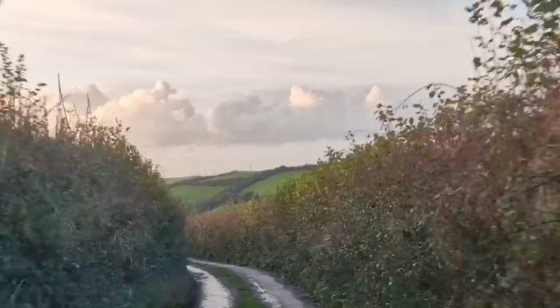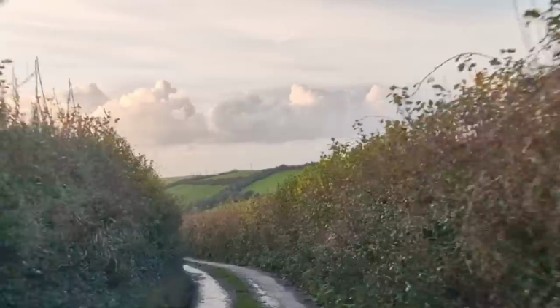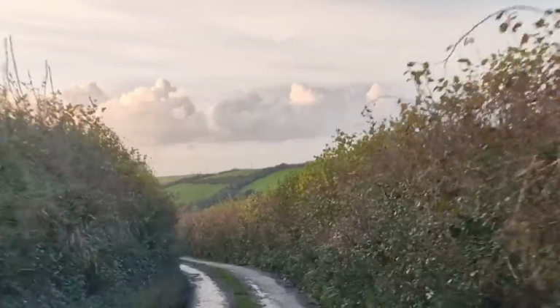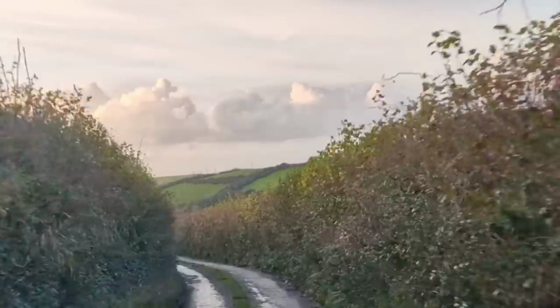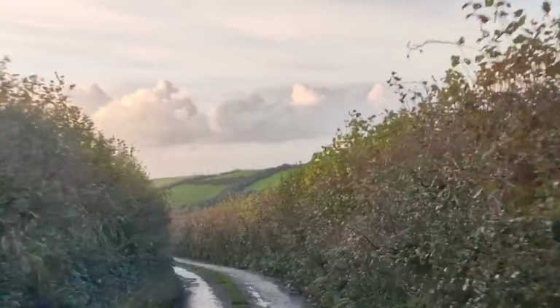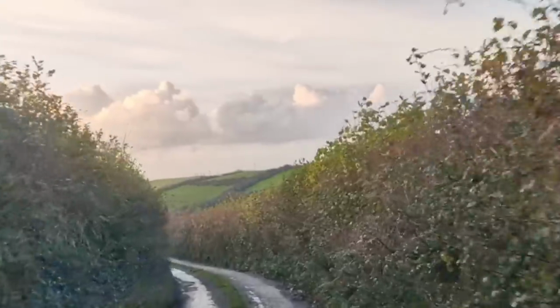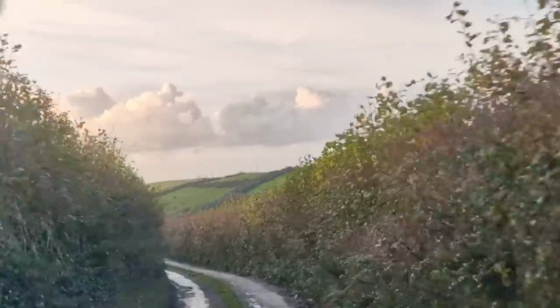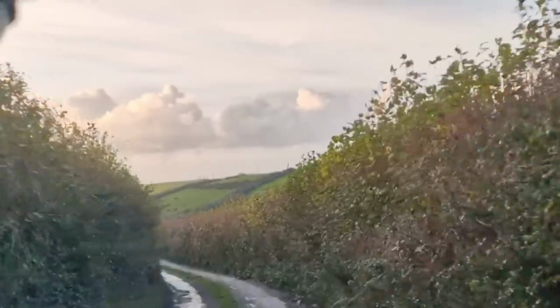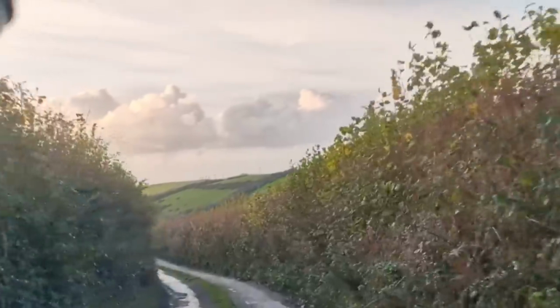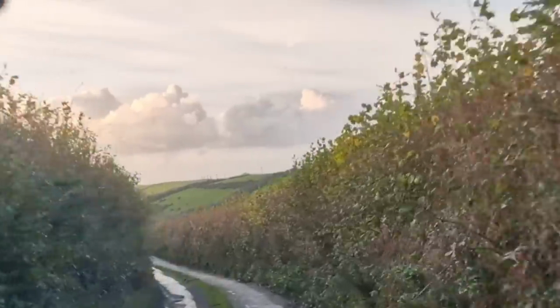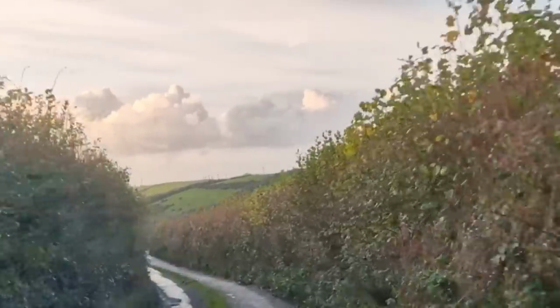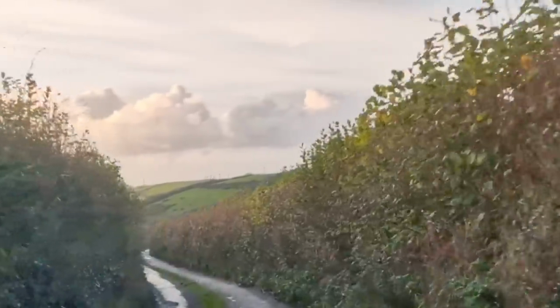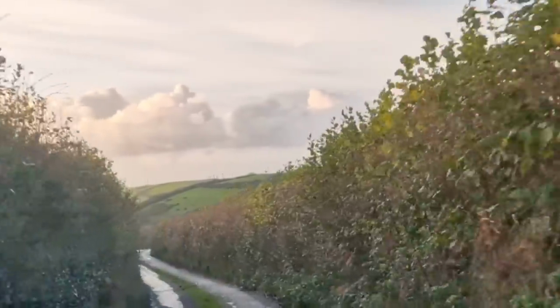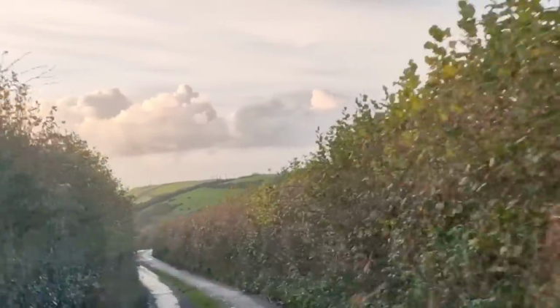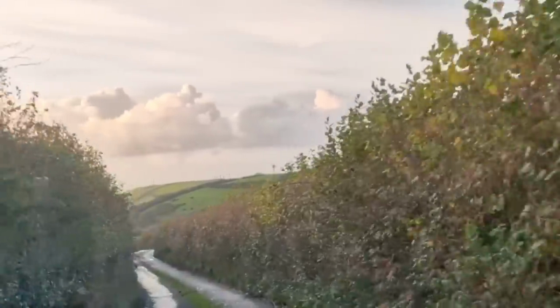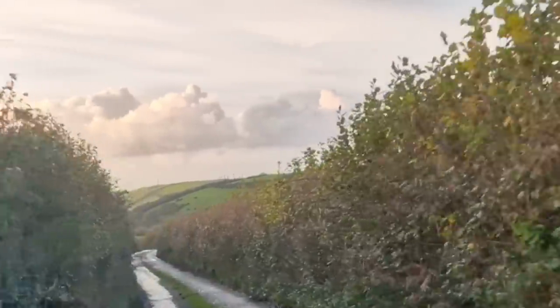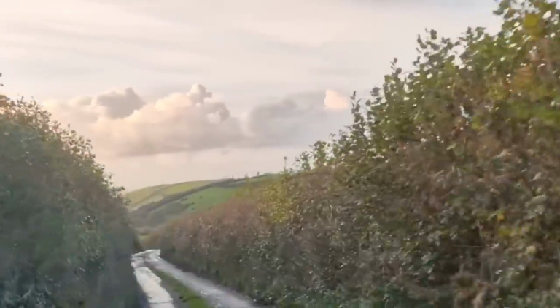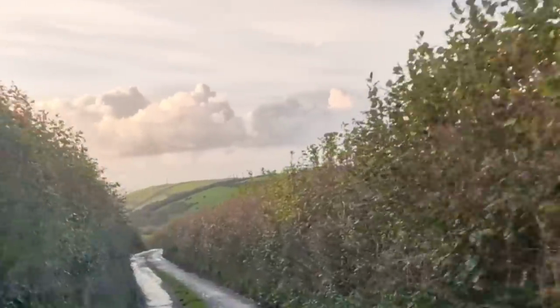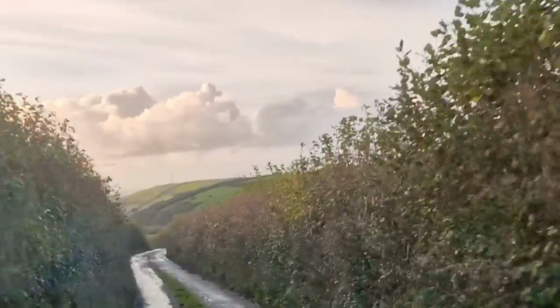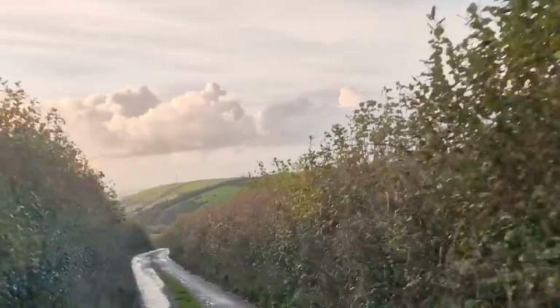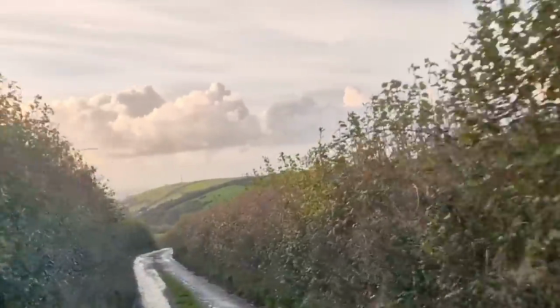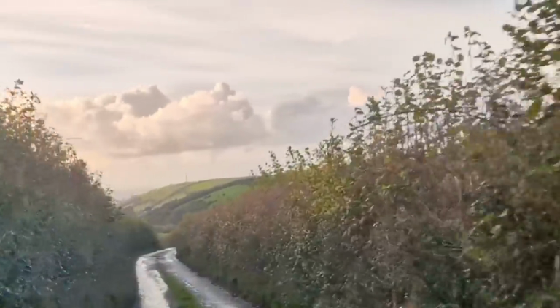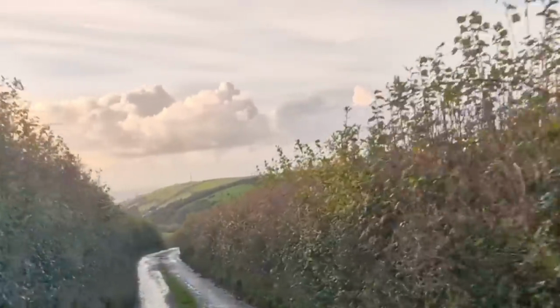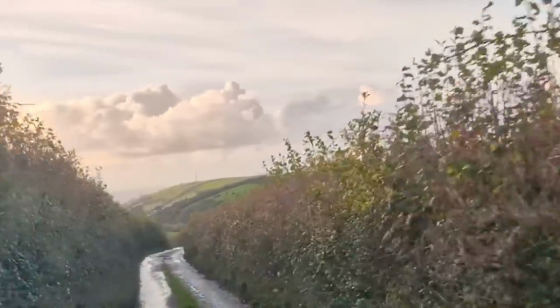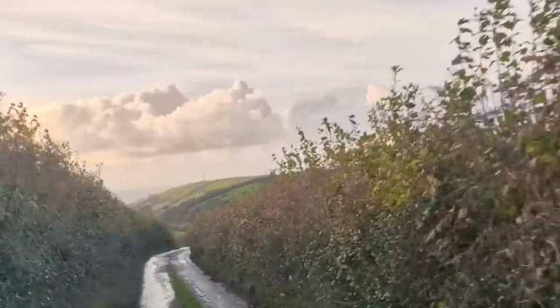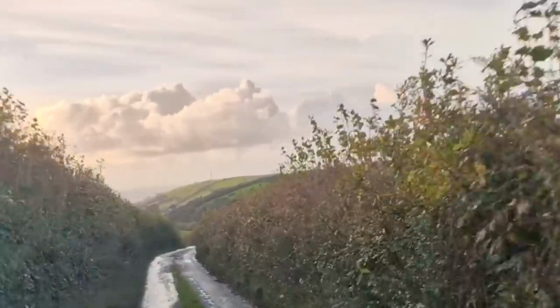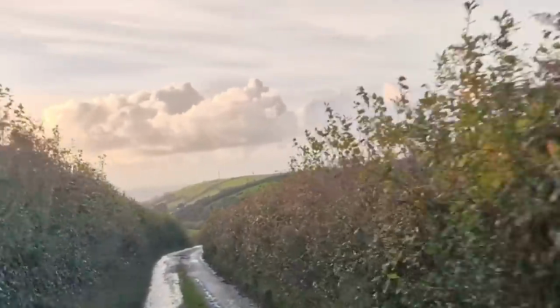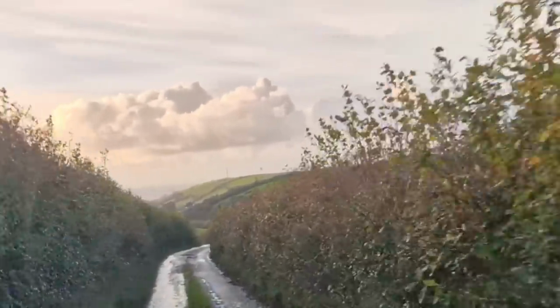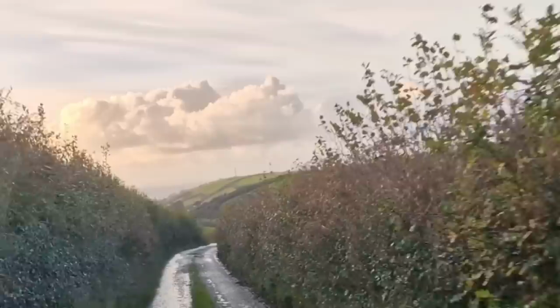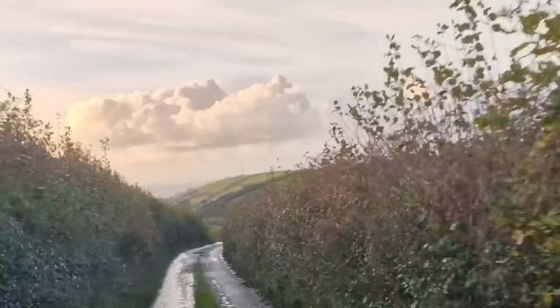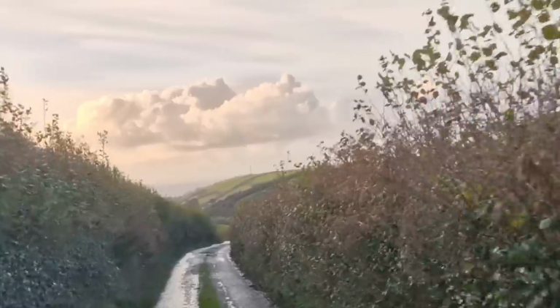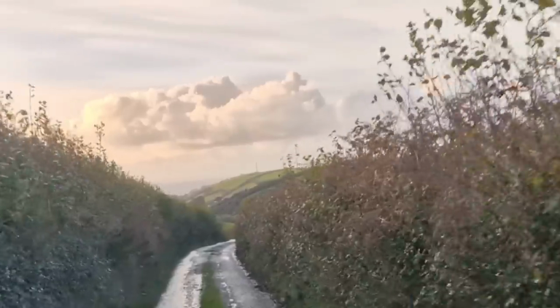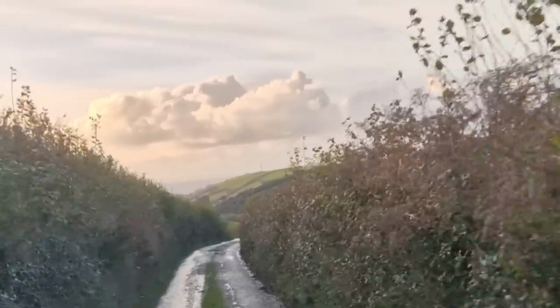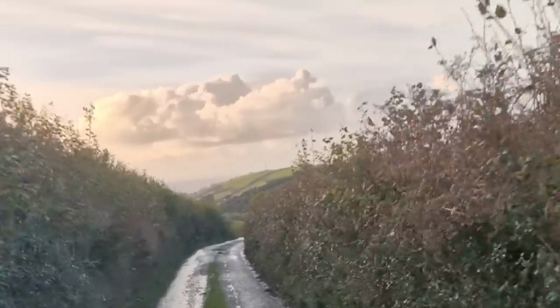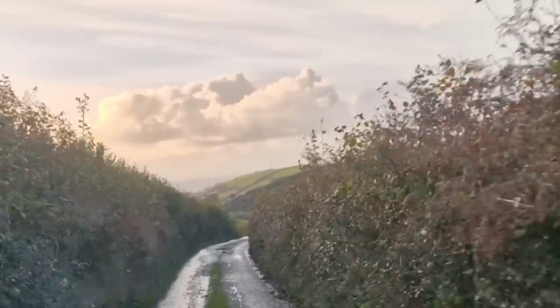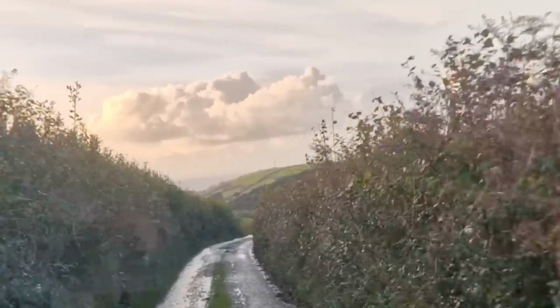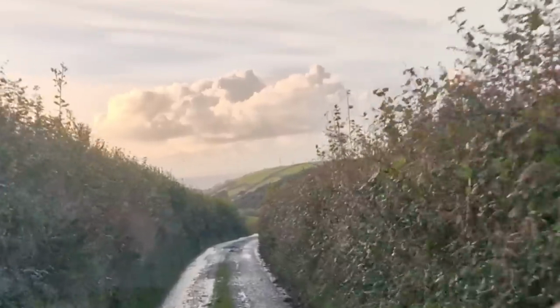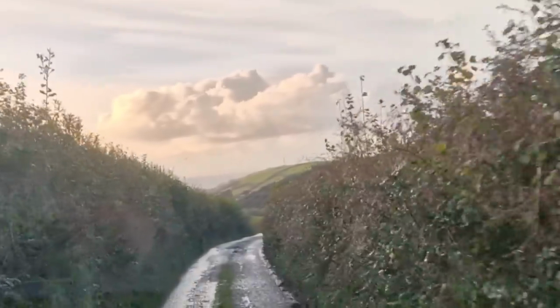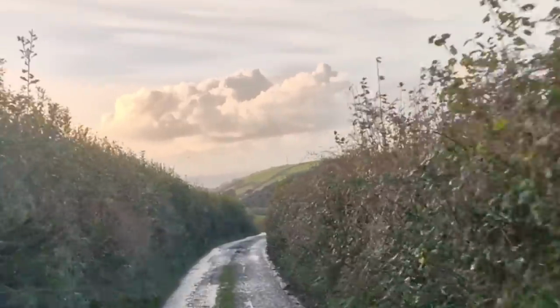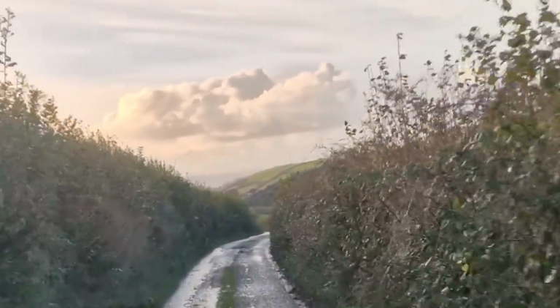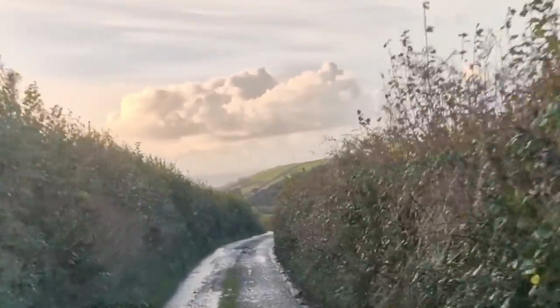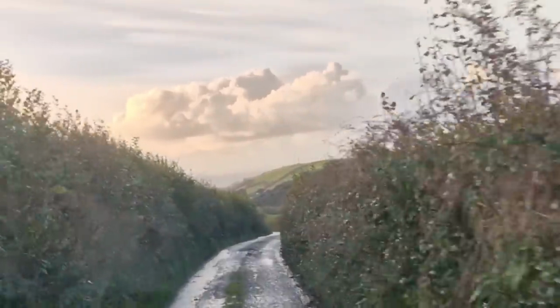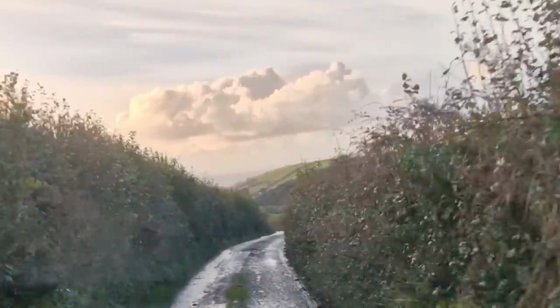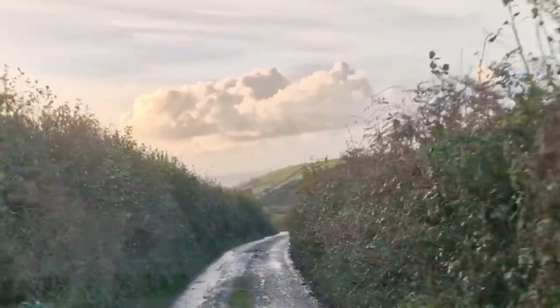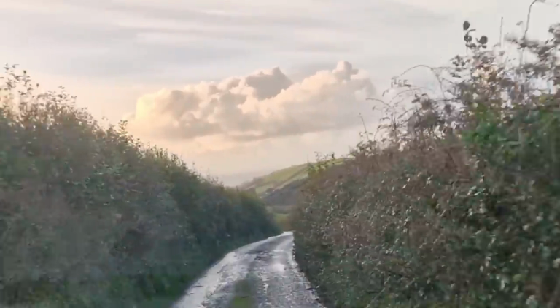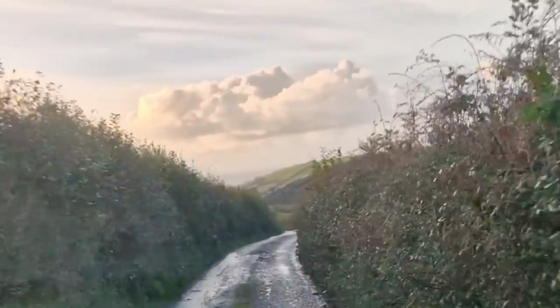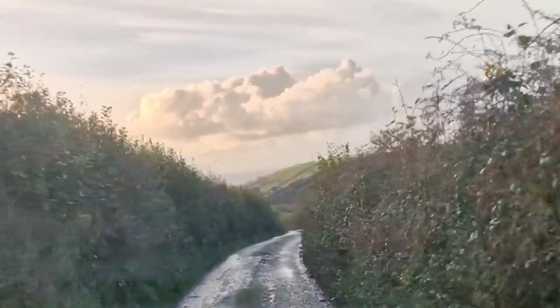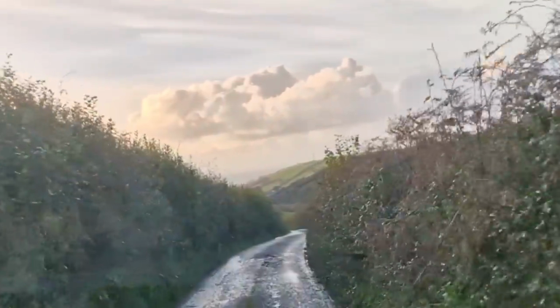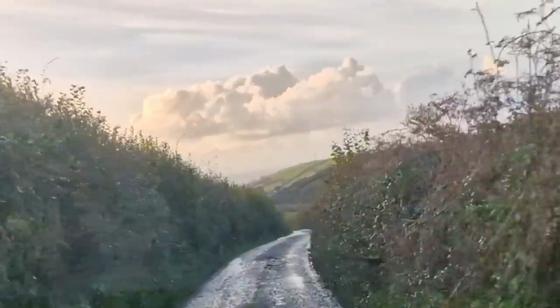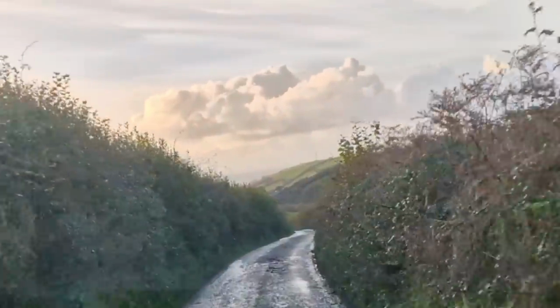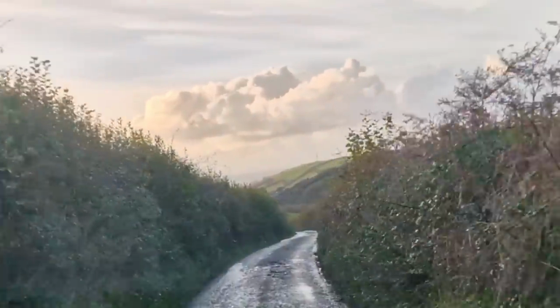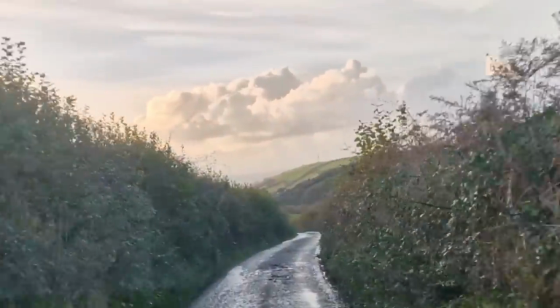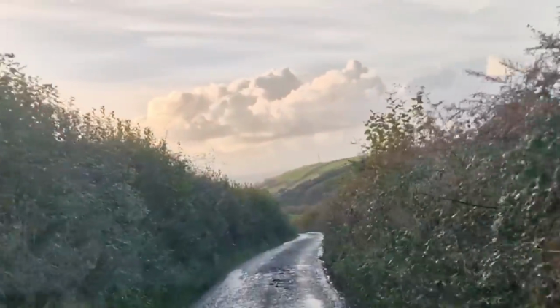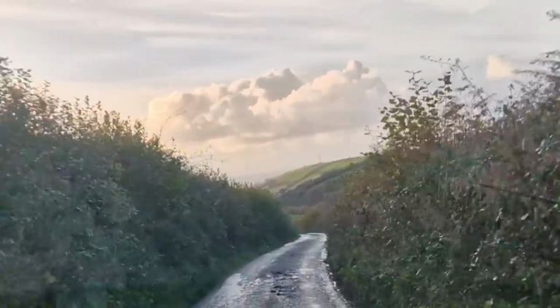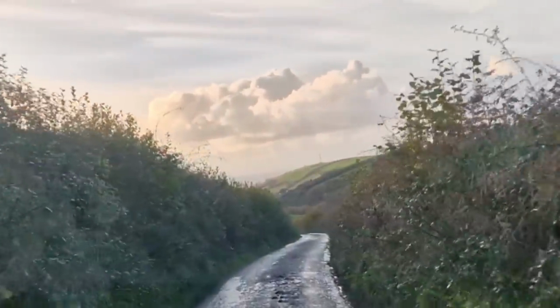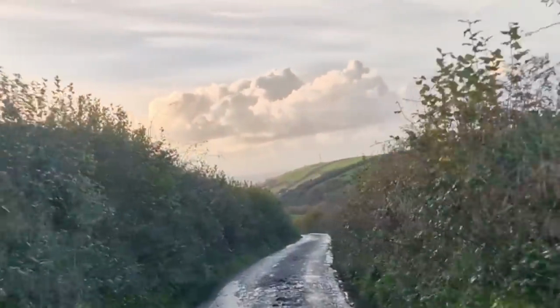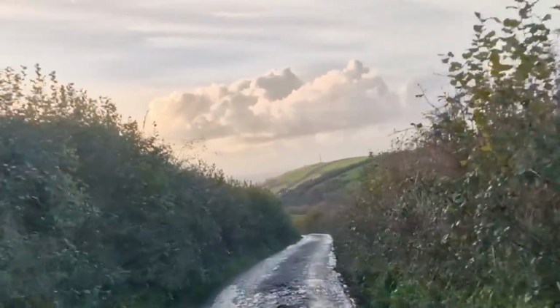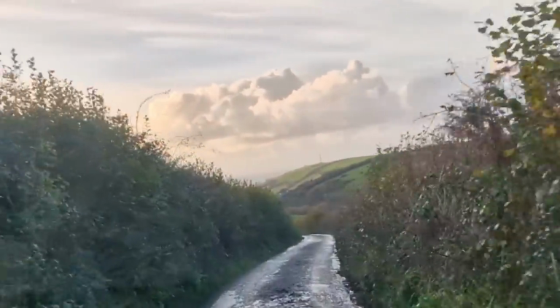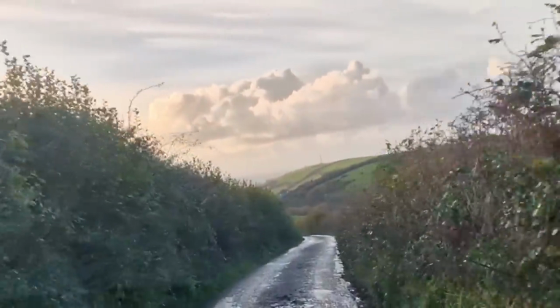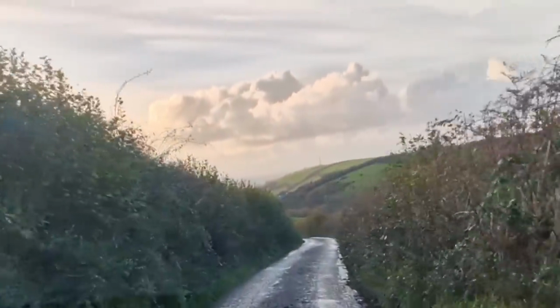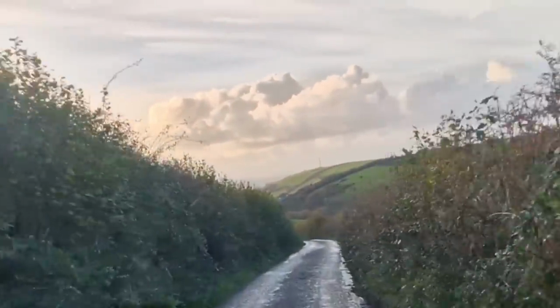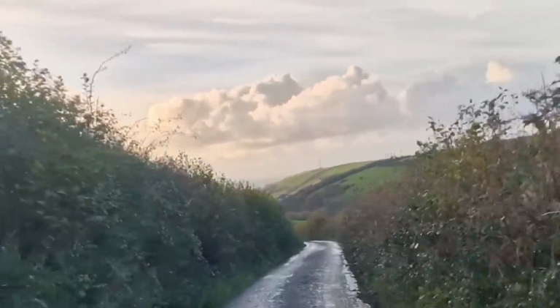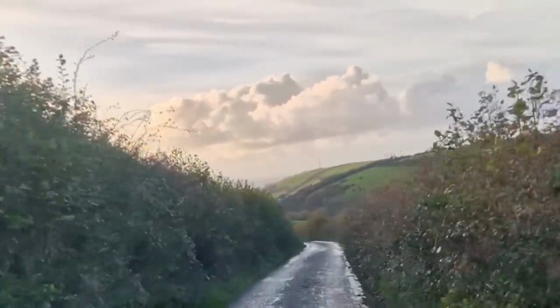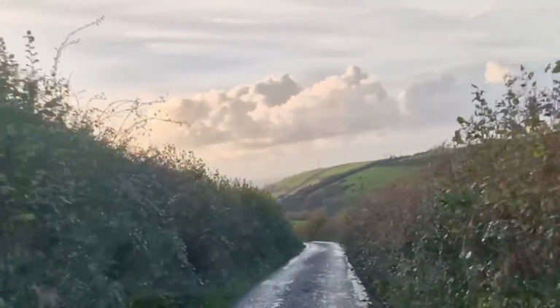I hate SatNav — it's taken me down the smallest road. I hope this isn't the only way to get here.